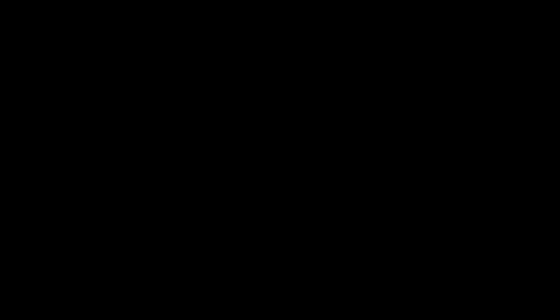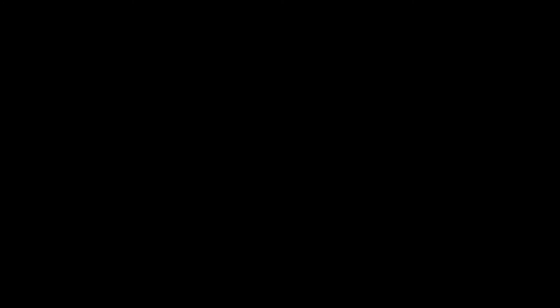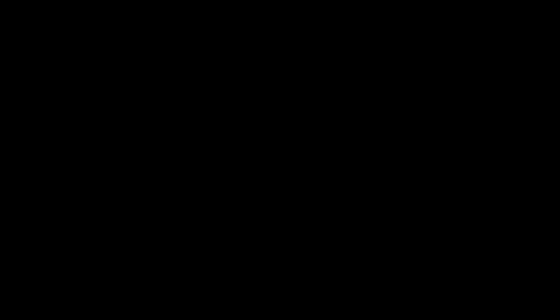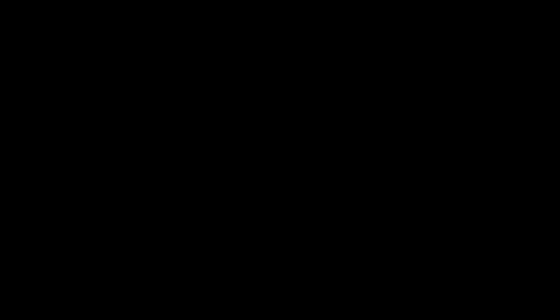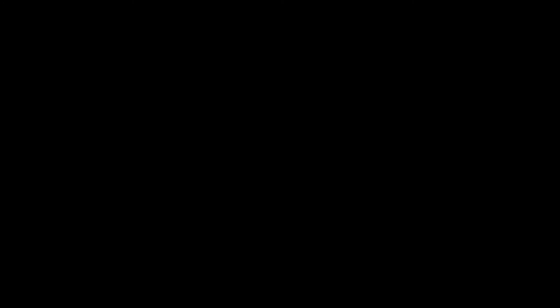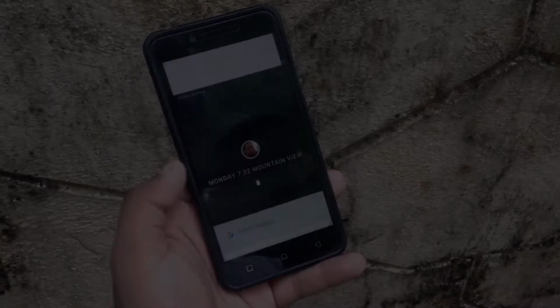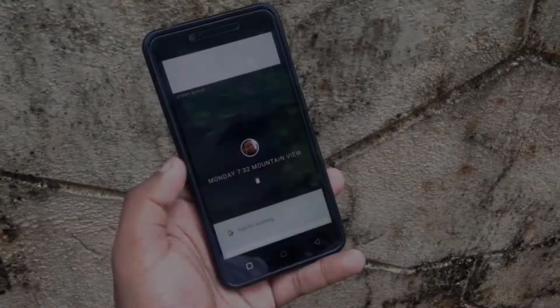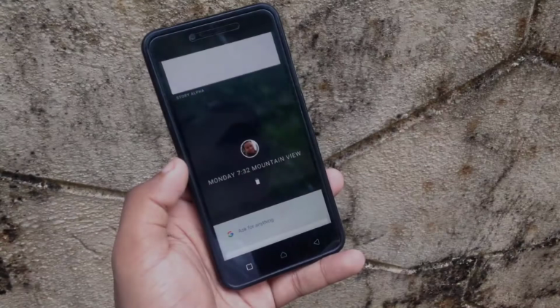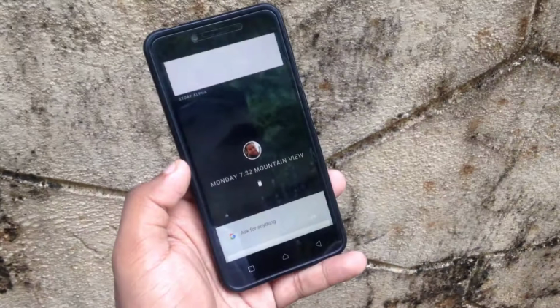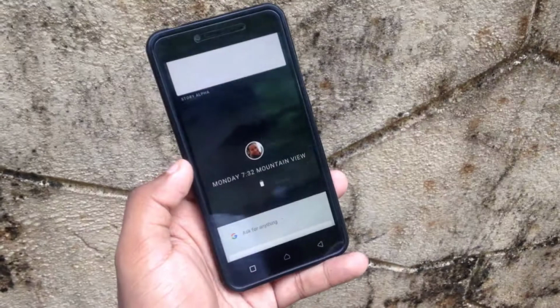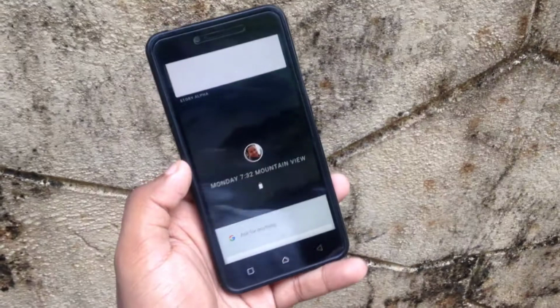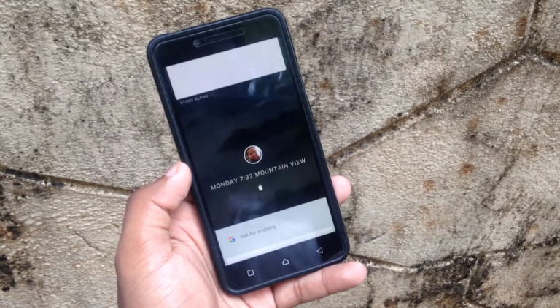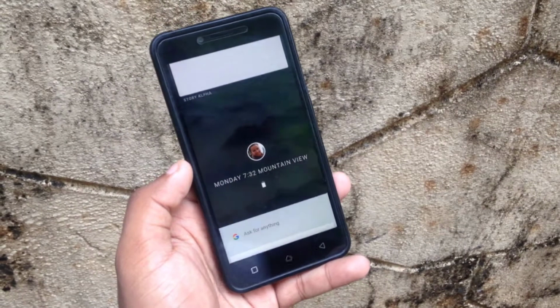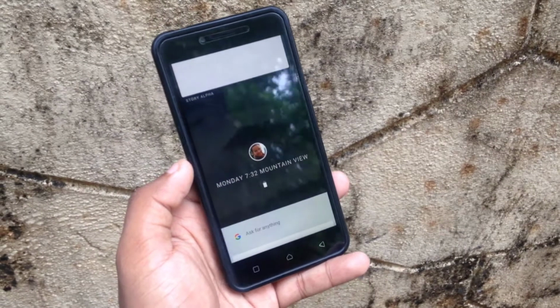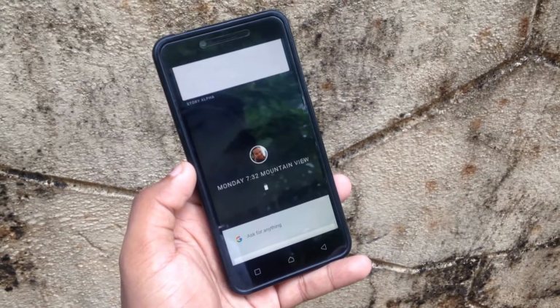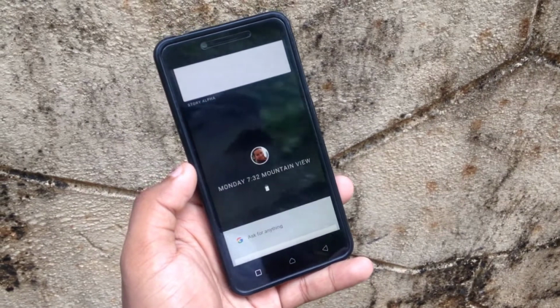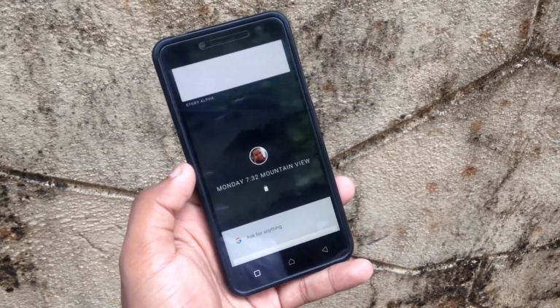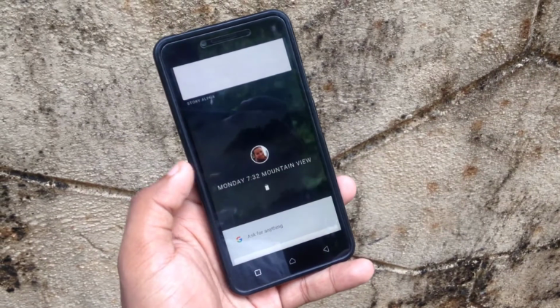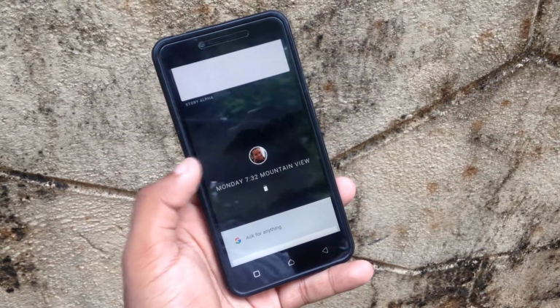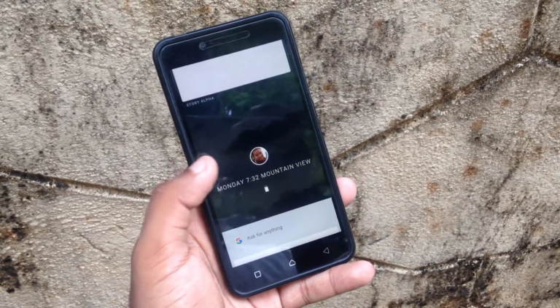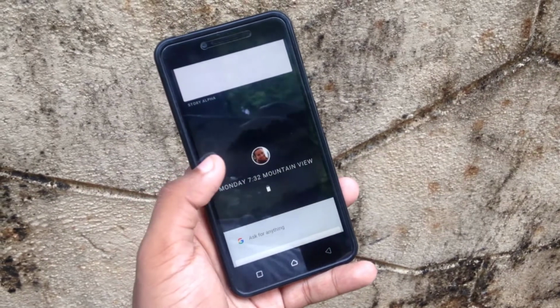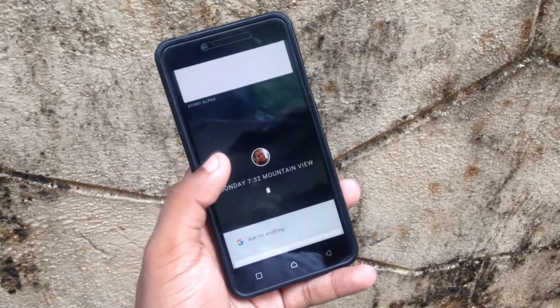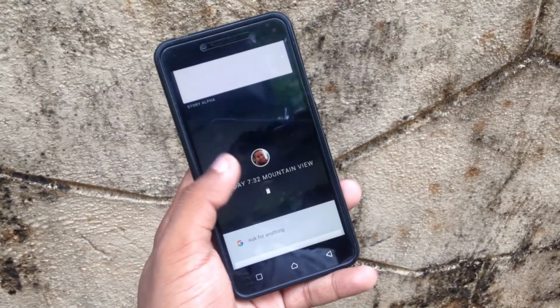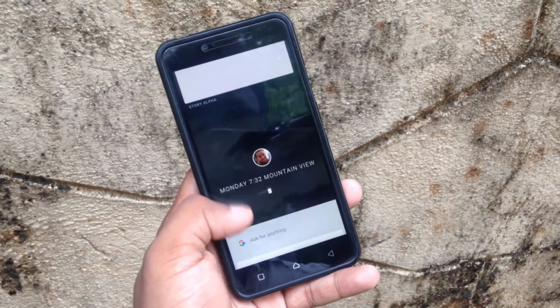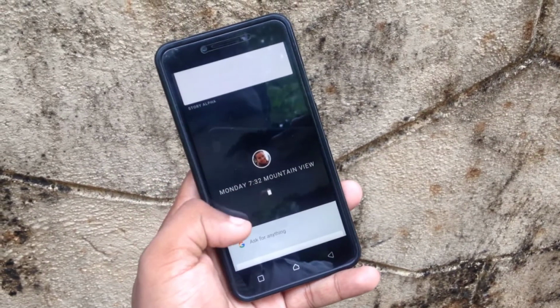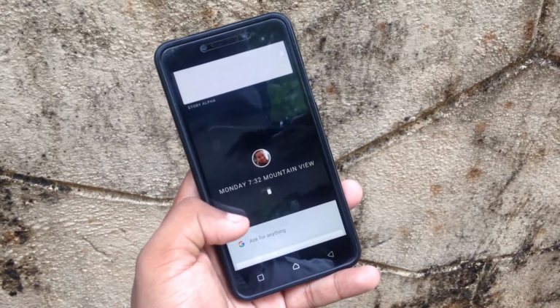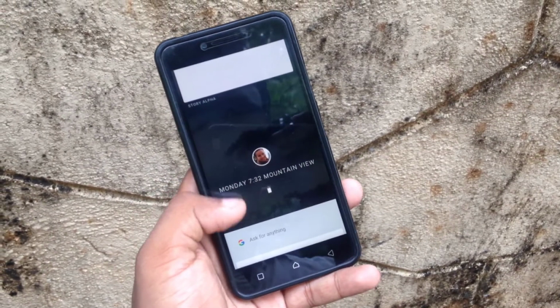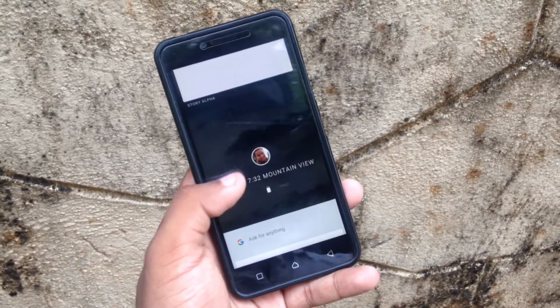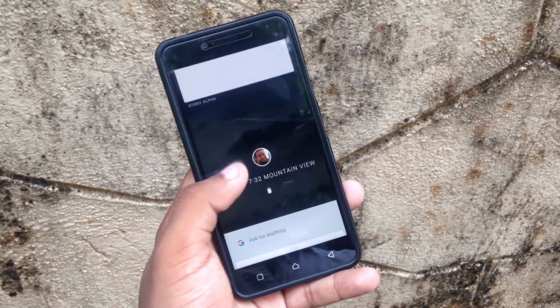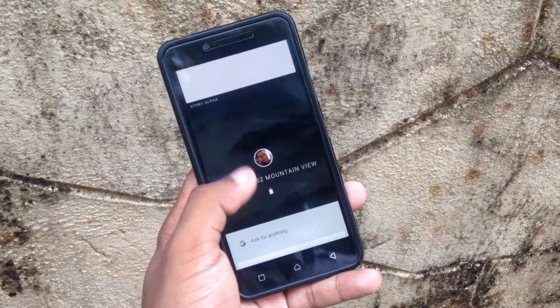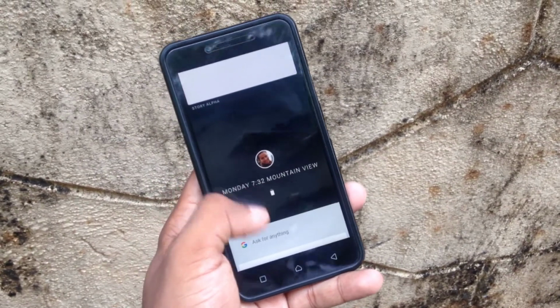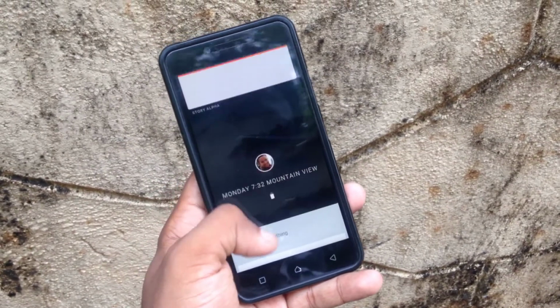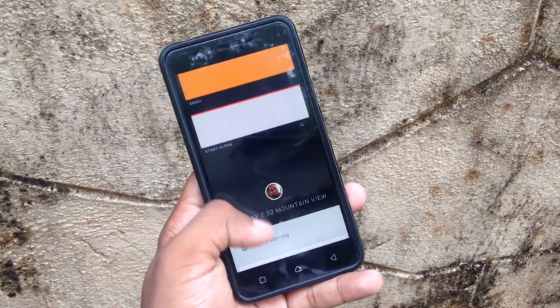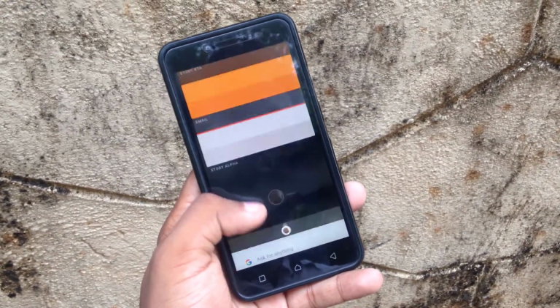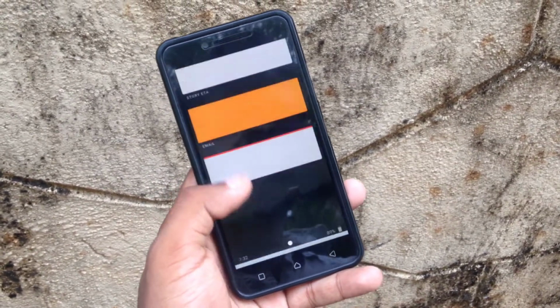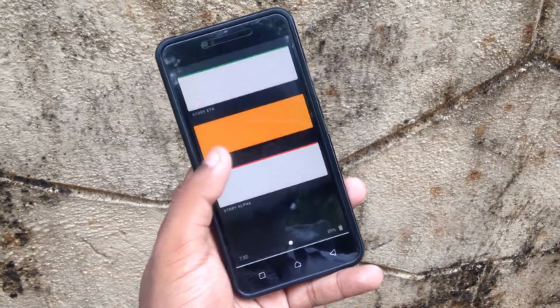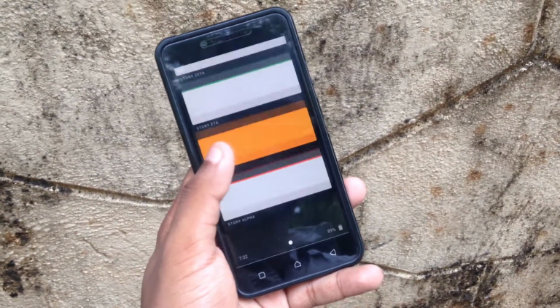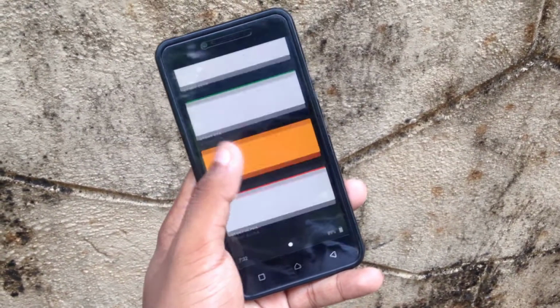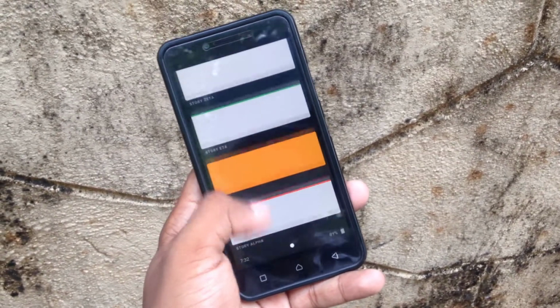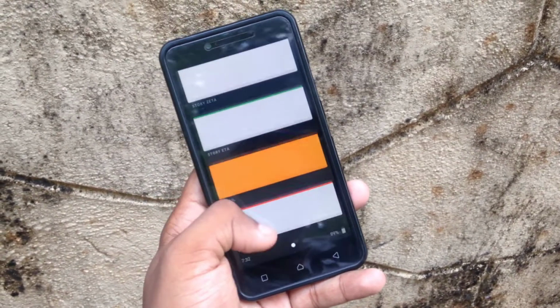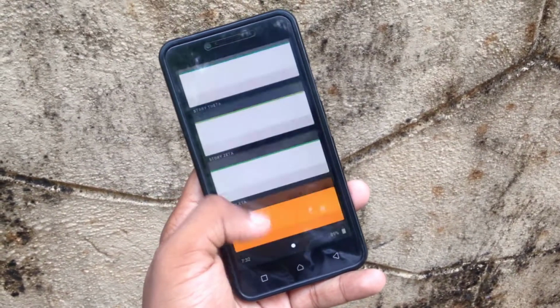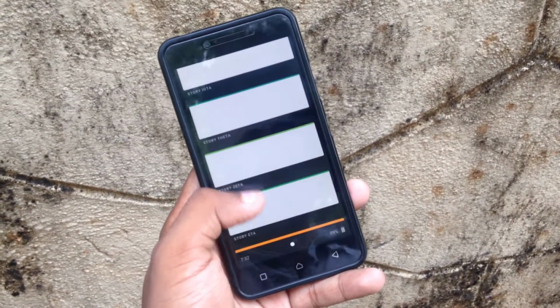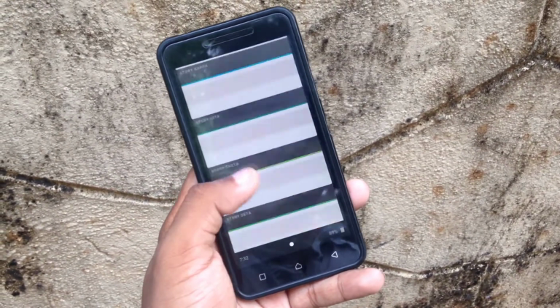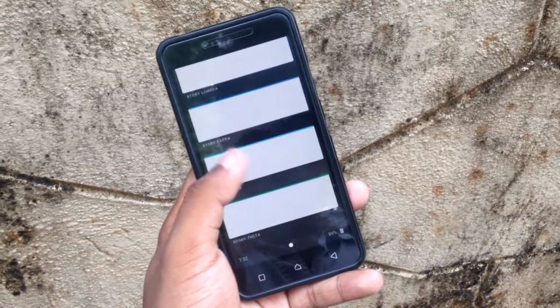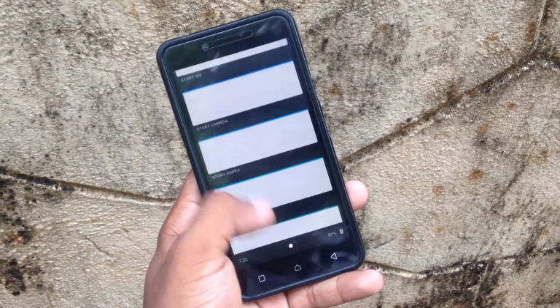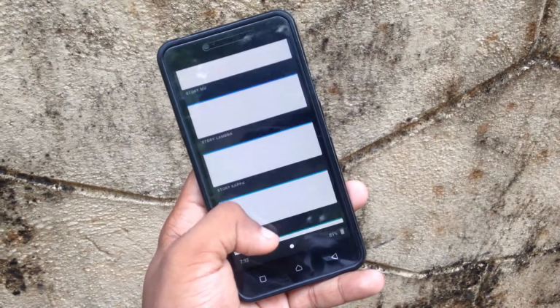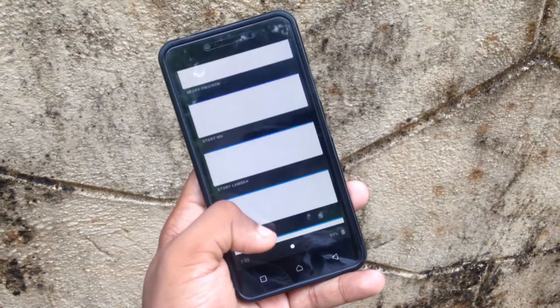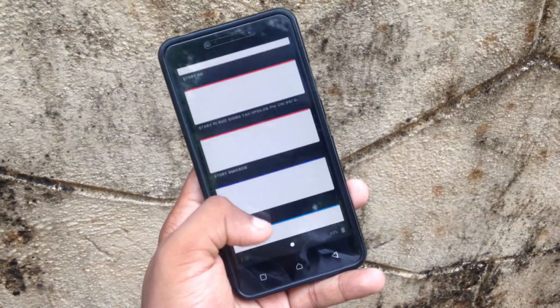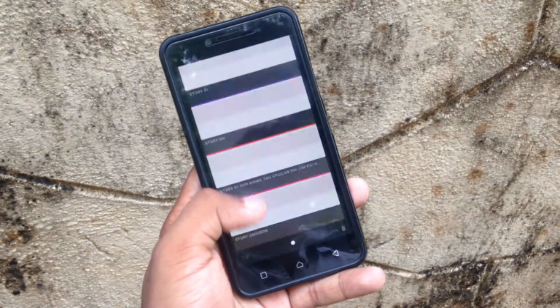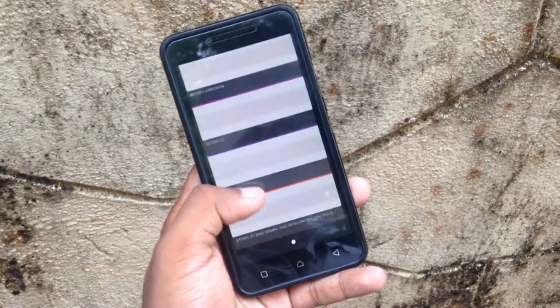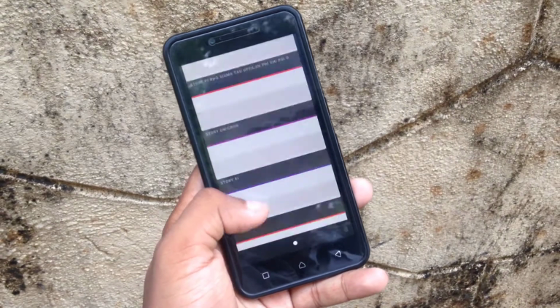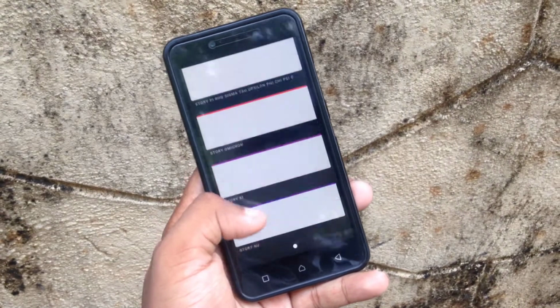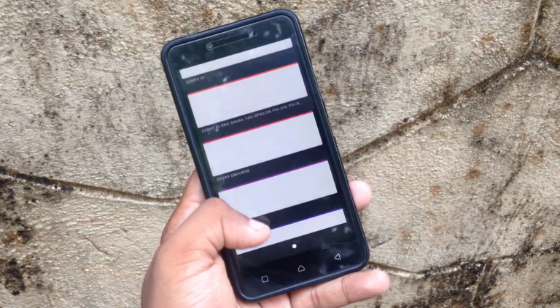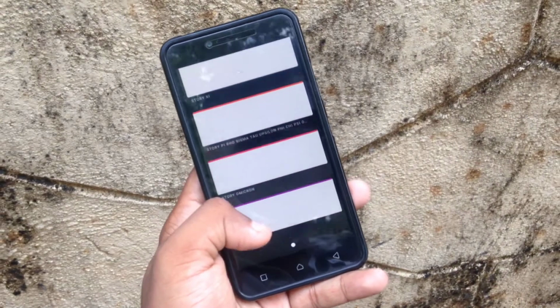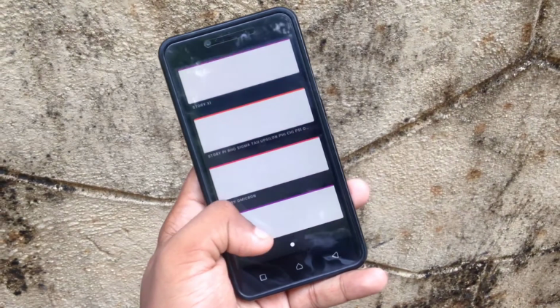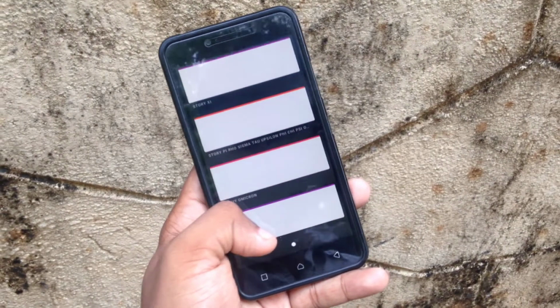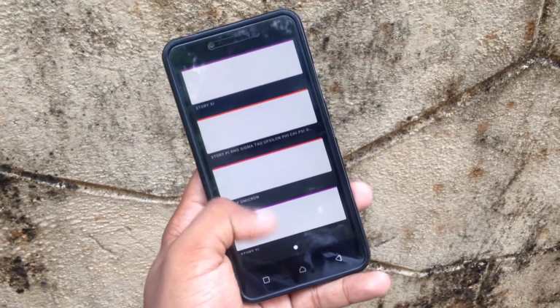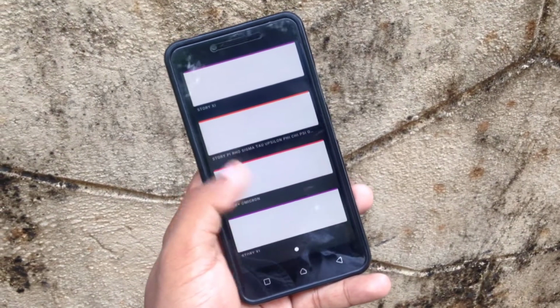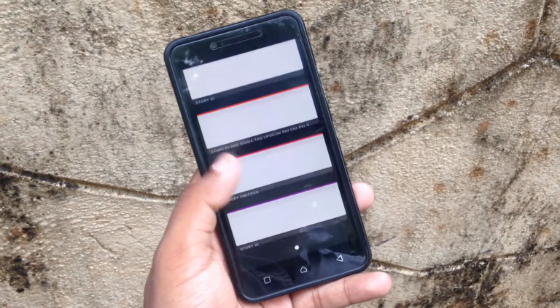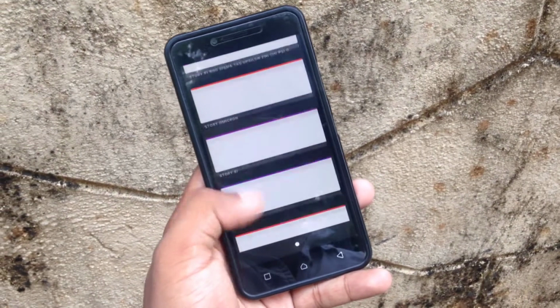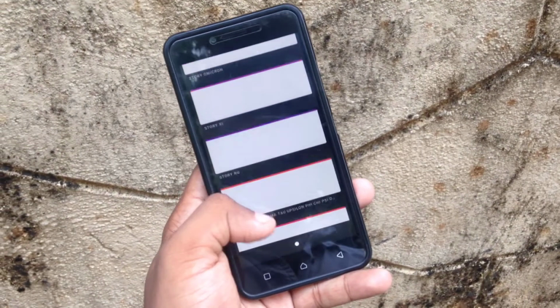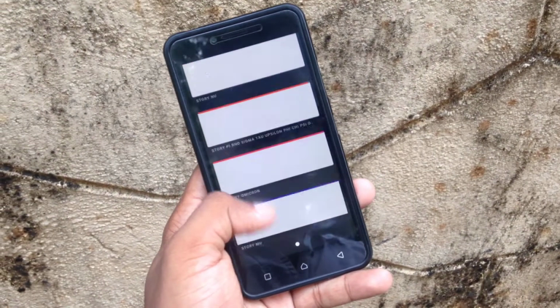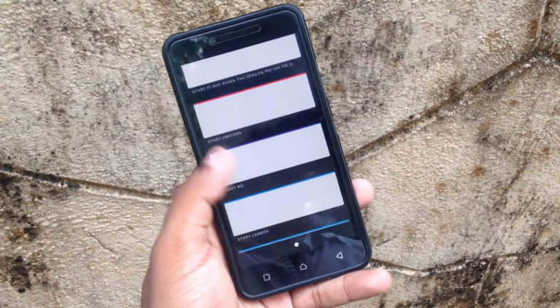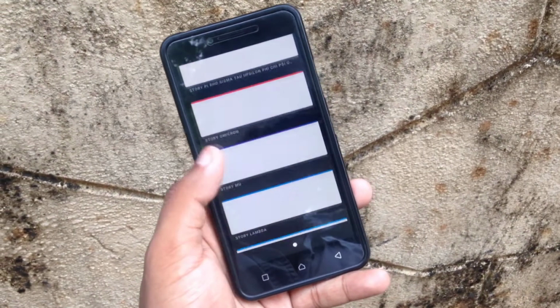Hey everyone, welcome to TechnicBox. As you can see, this is Google's new feature operating system named after a color and a flower.